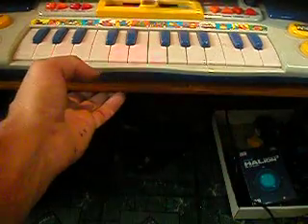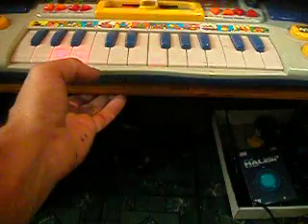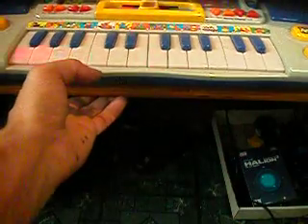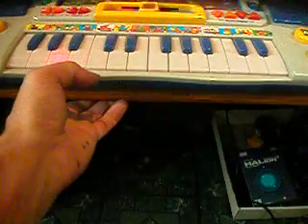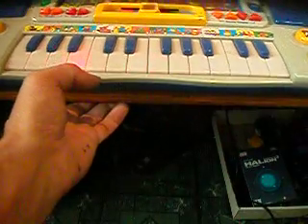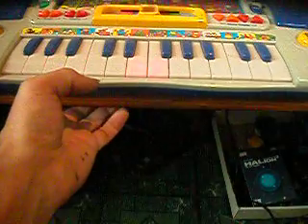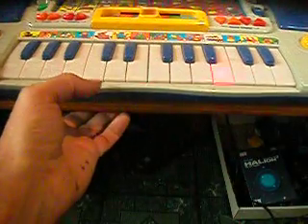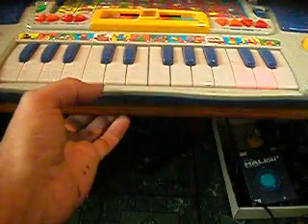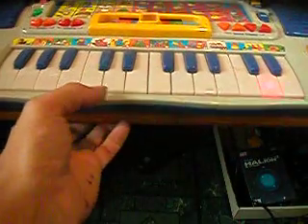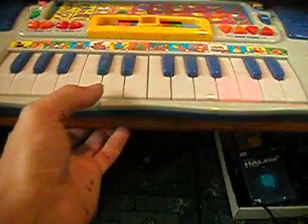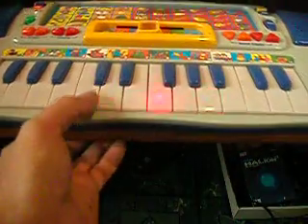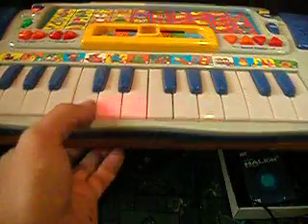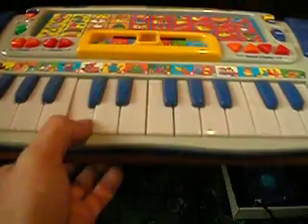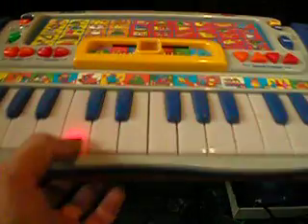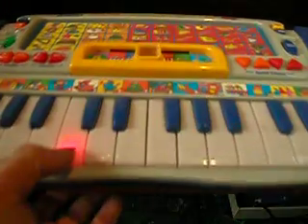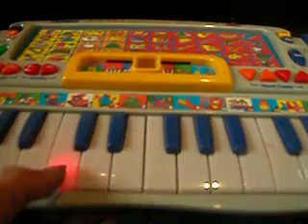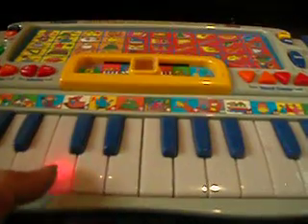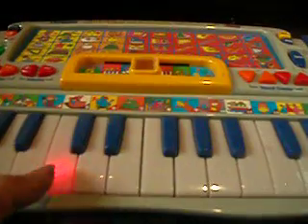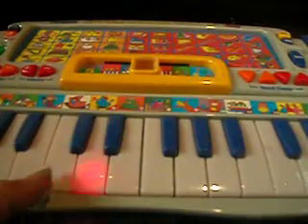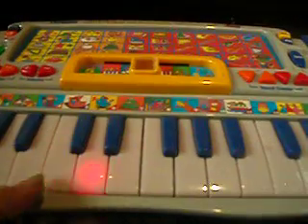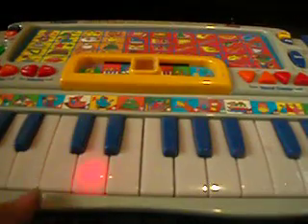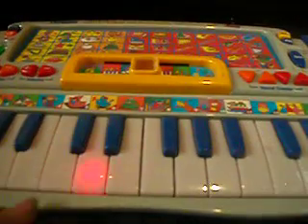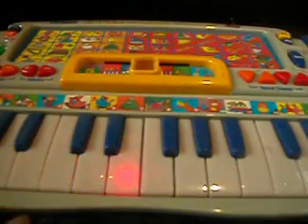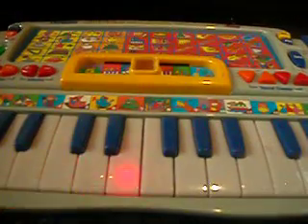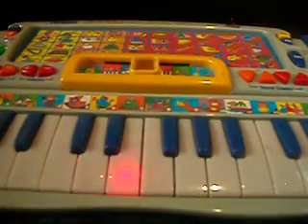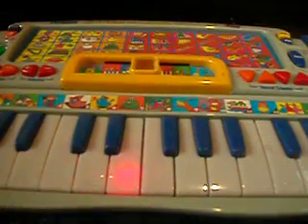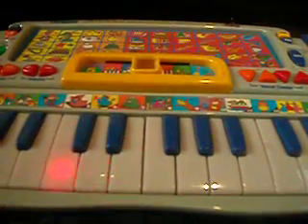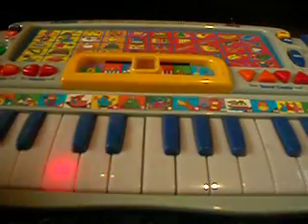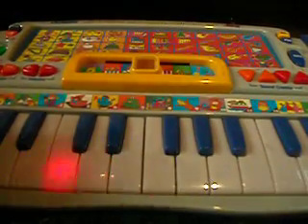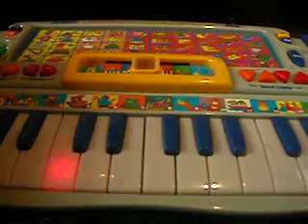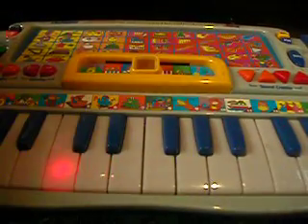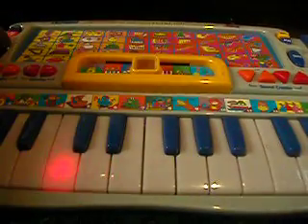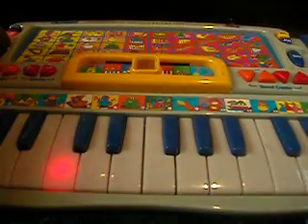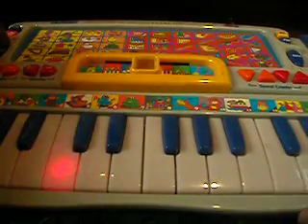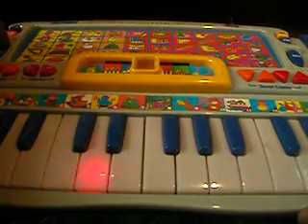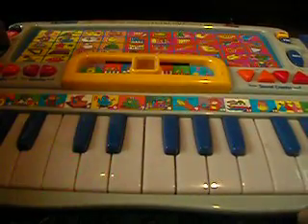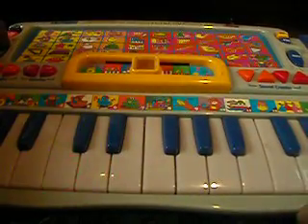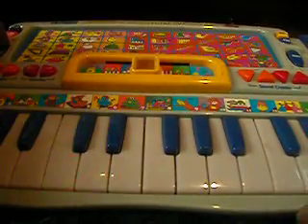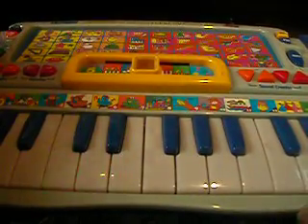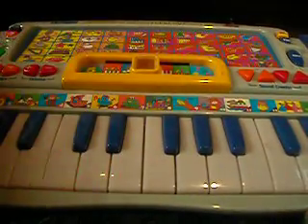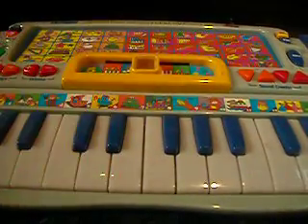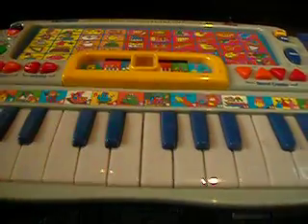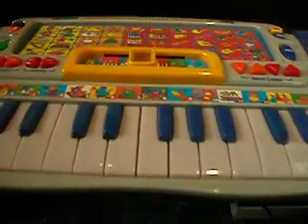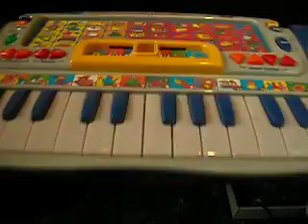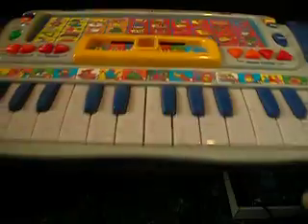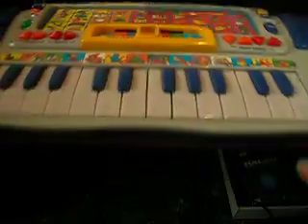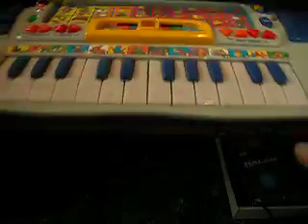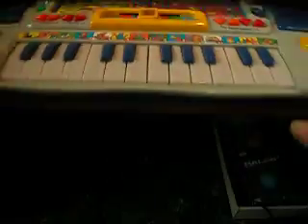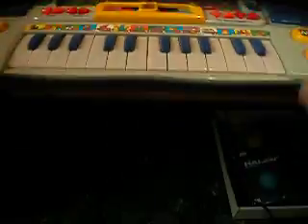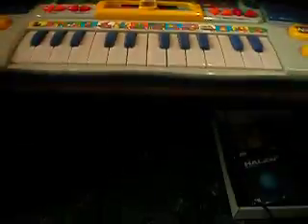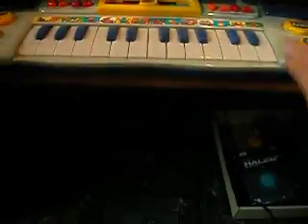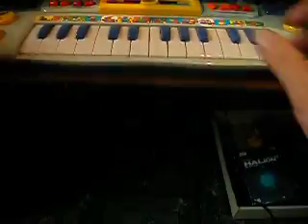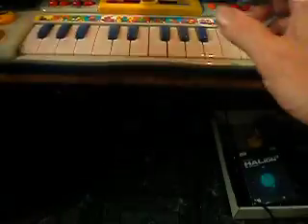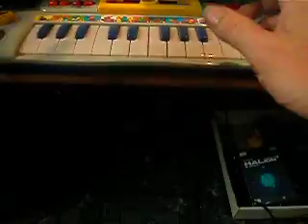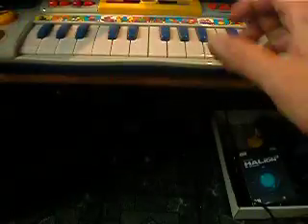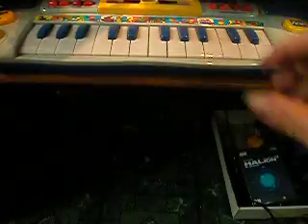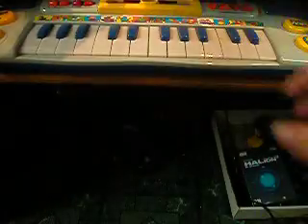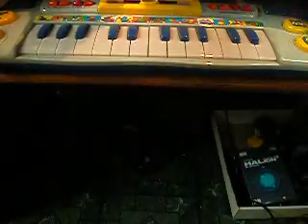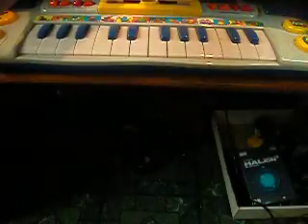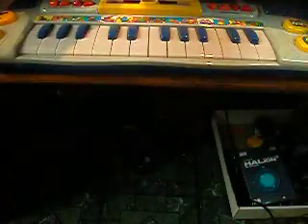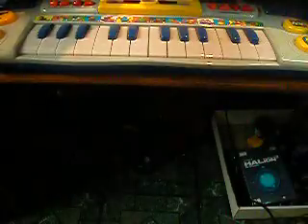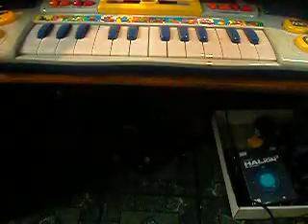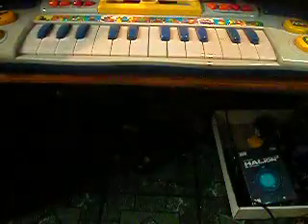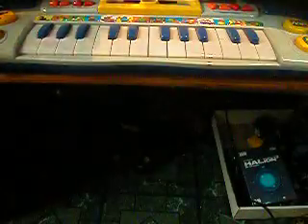Hi, I went to the surplus store today and I got this thing. Wait, hold on. This wasn't it. I got this thing.